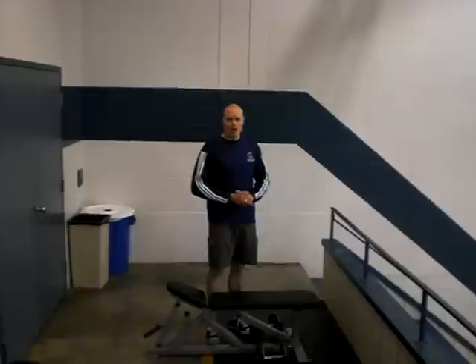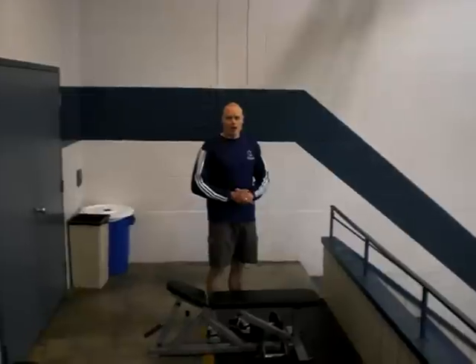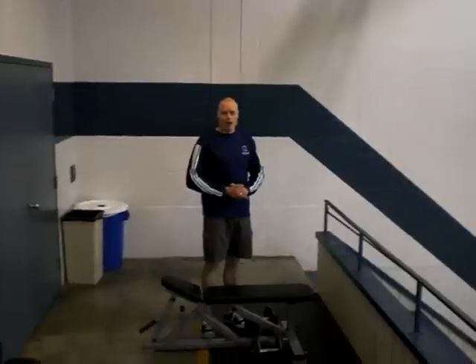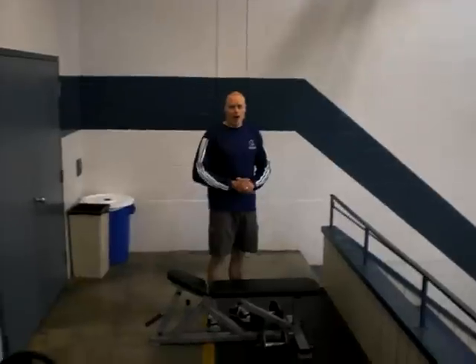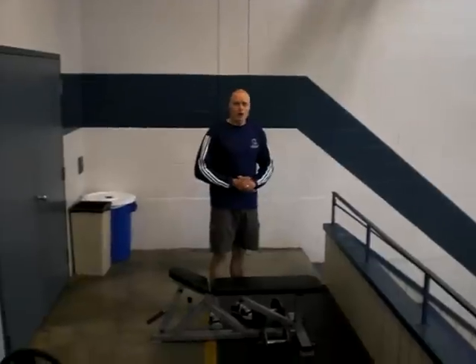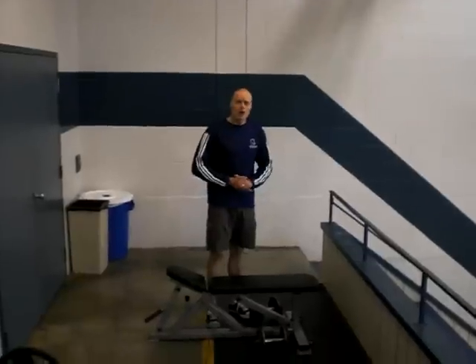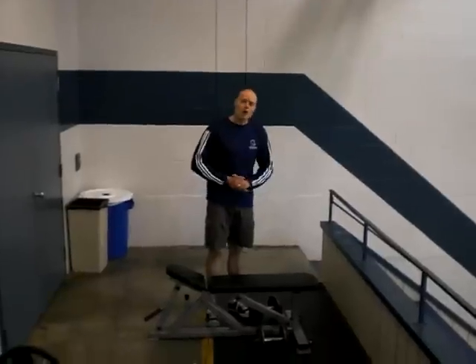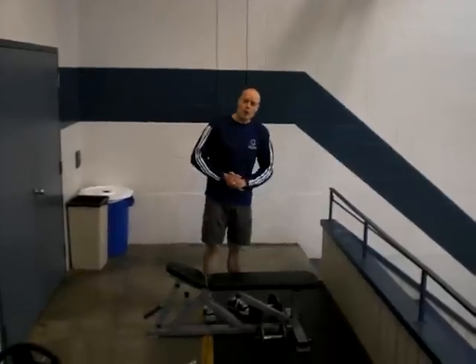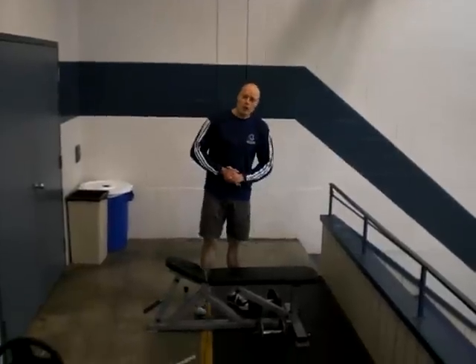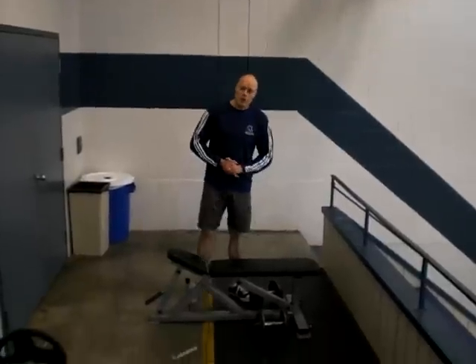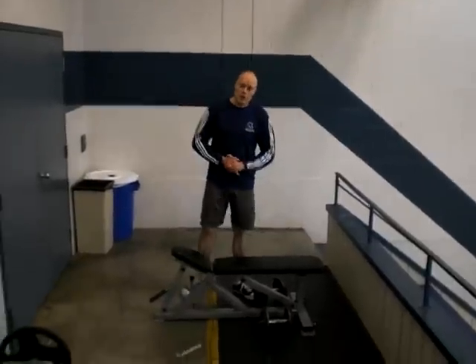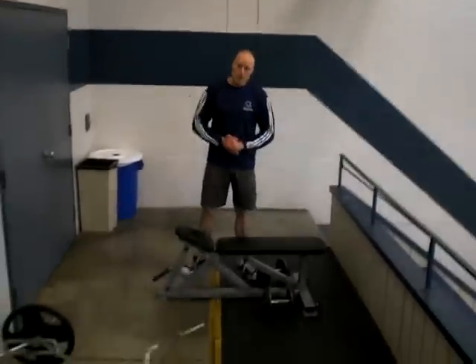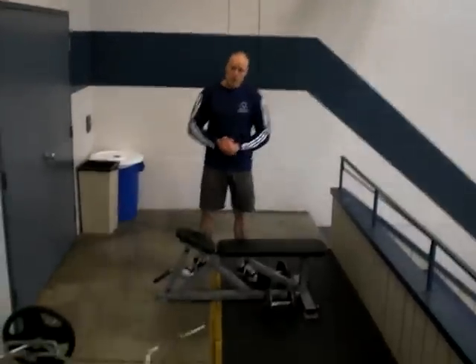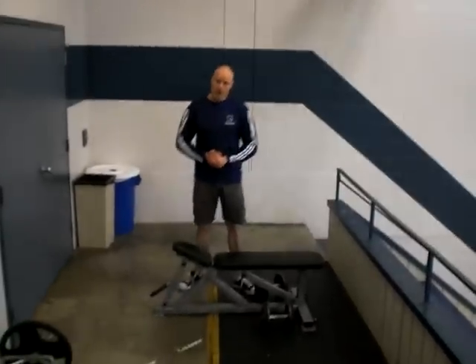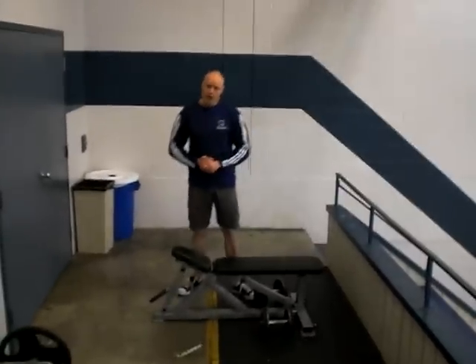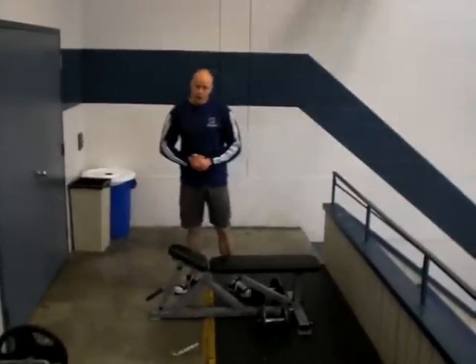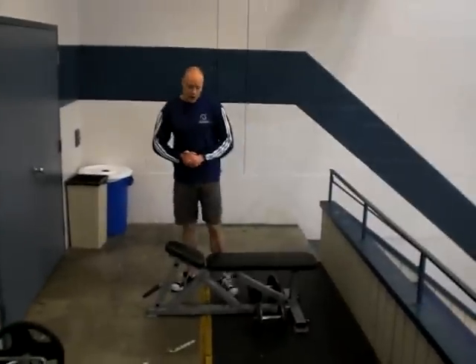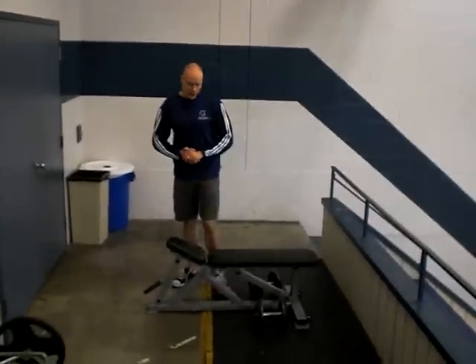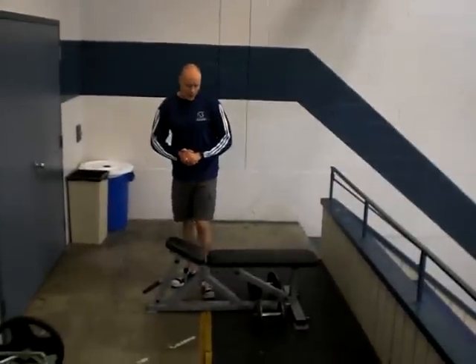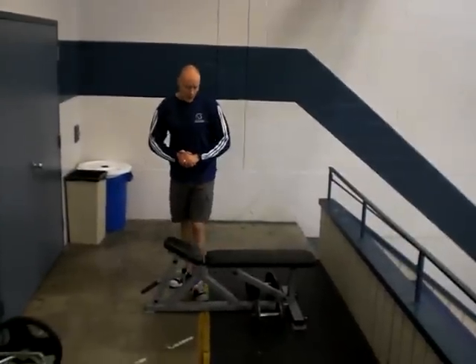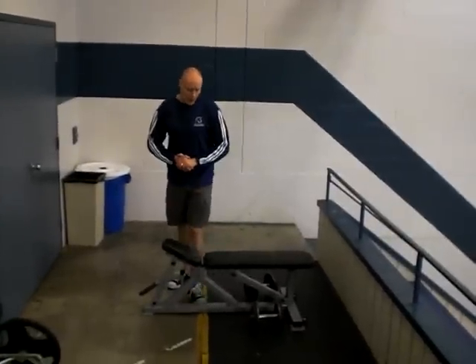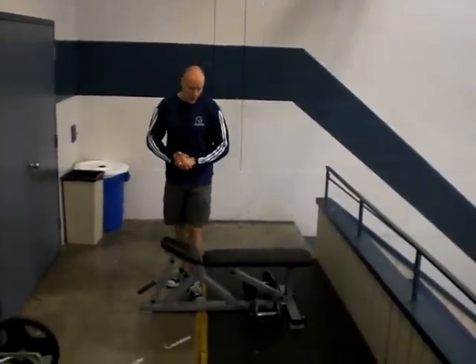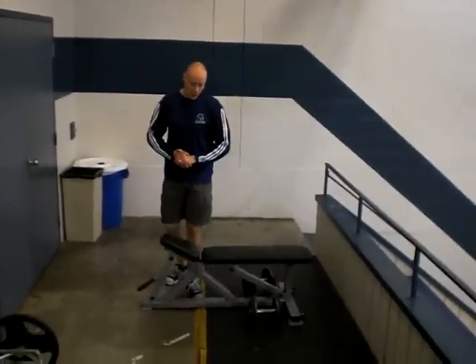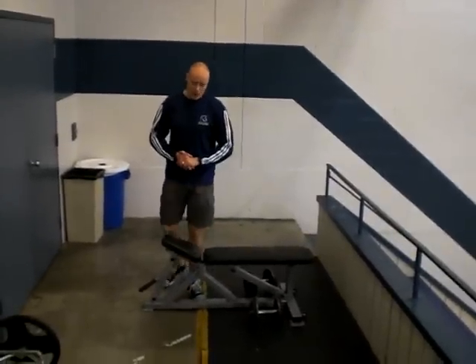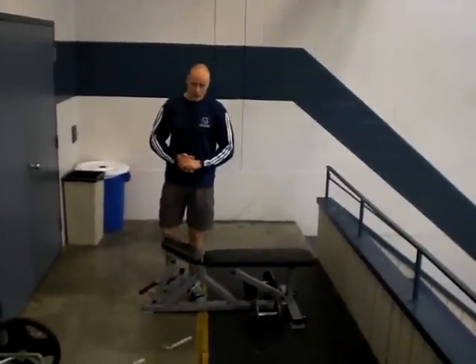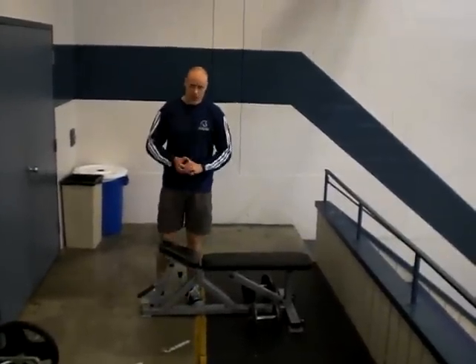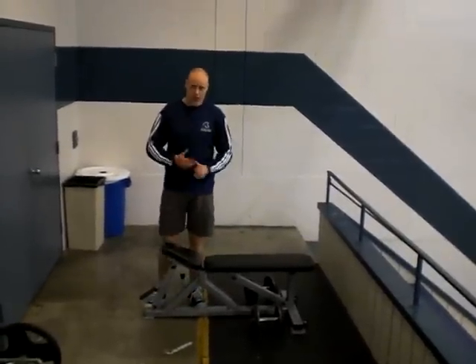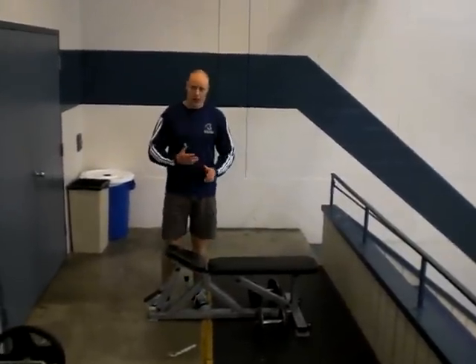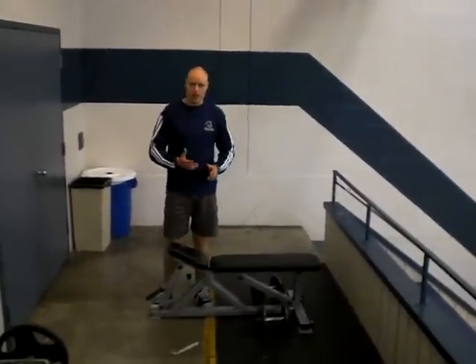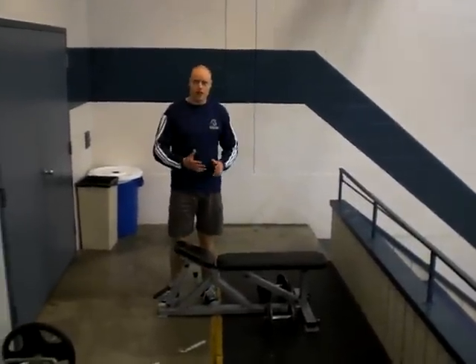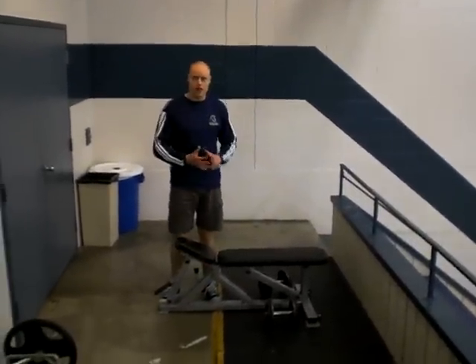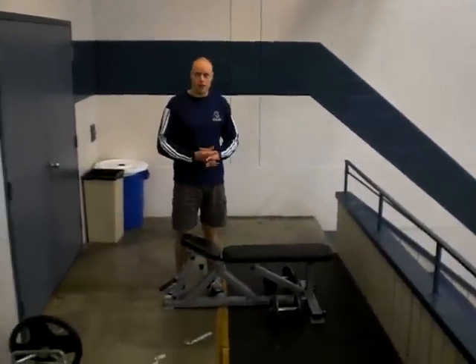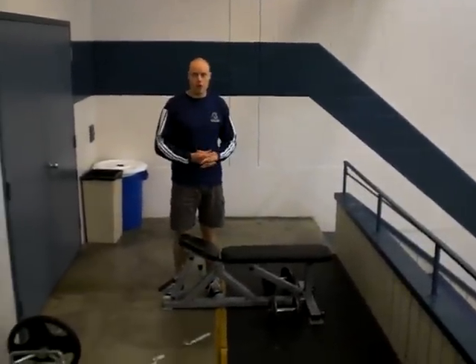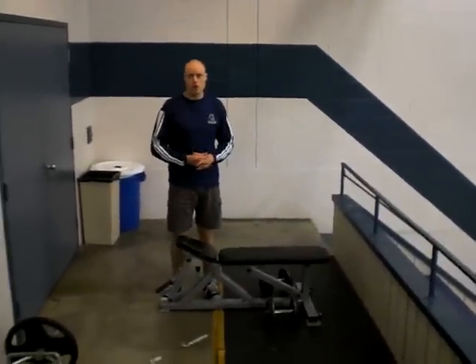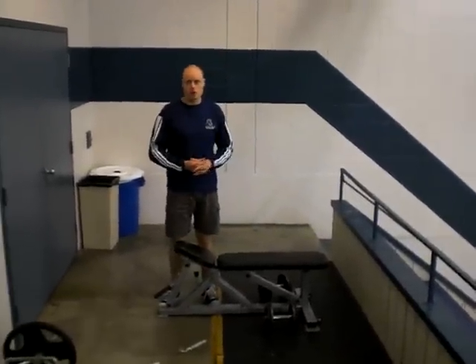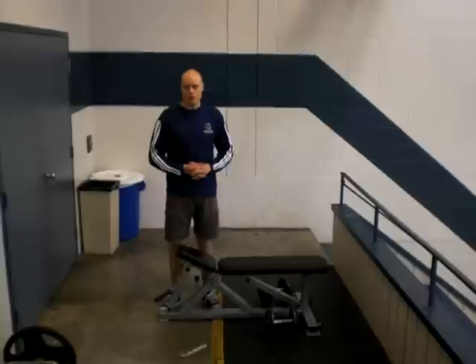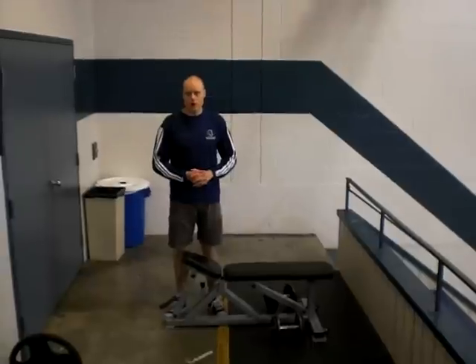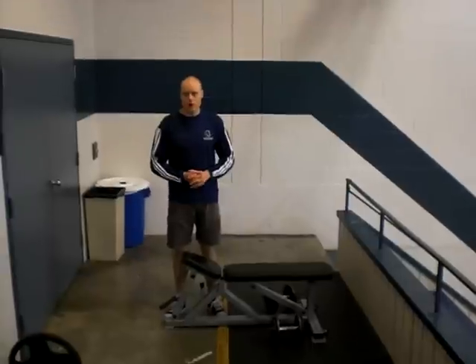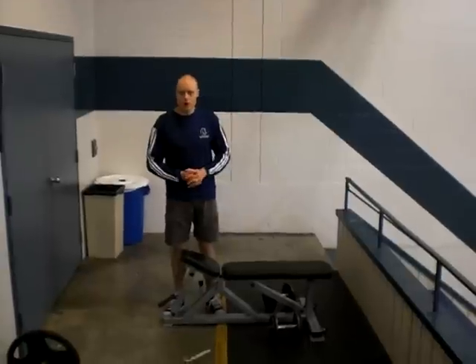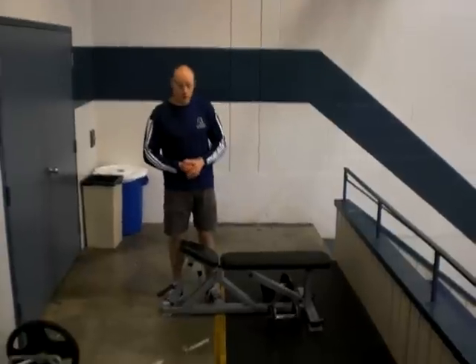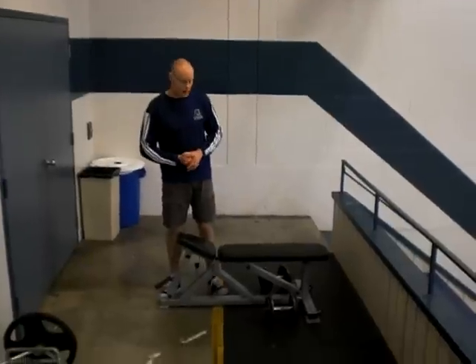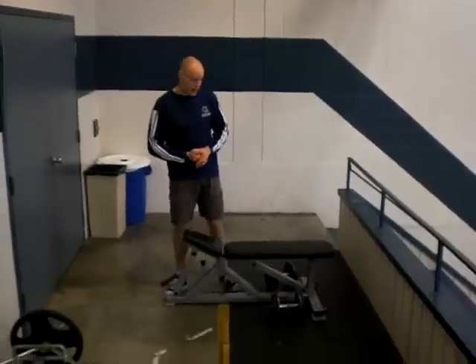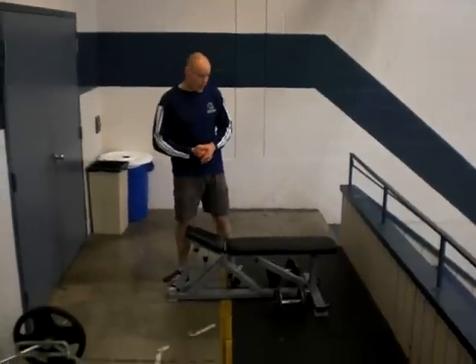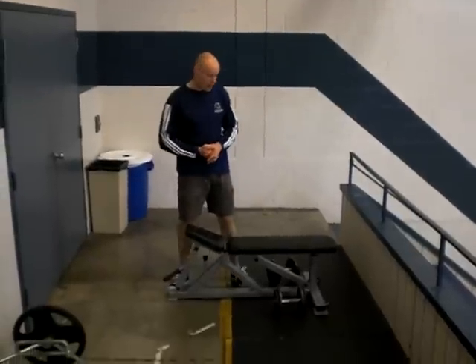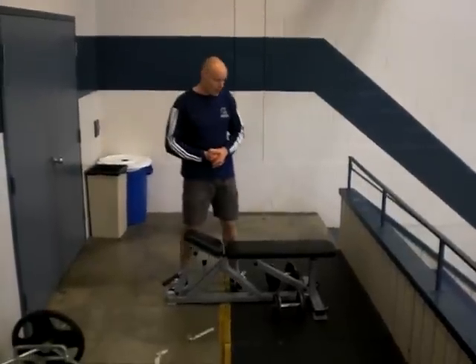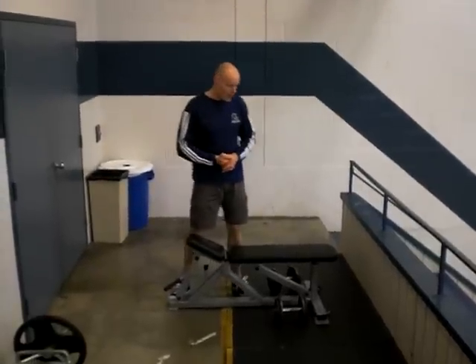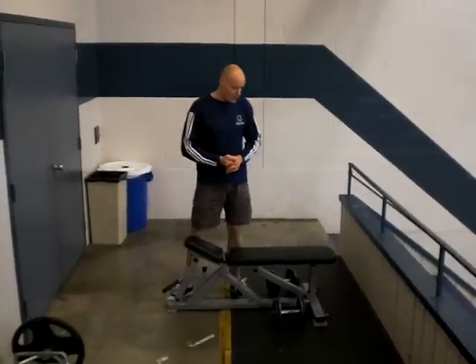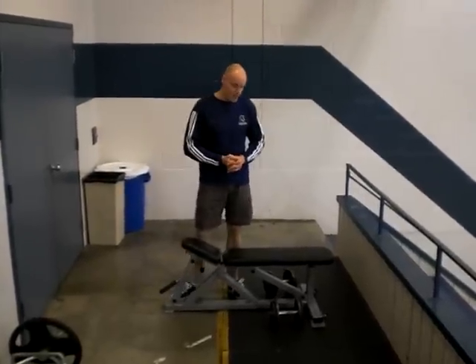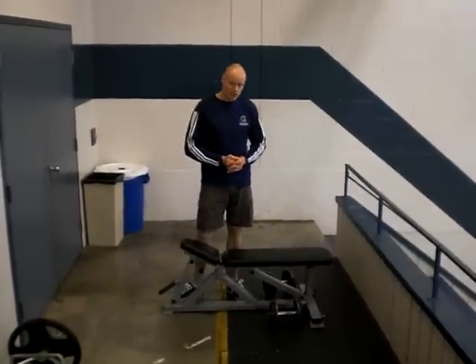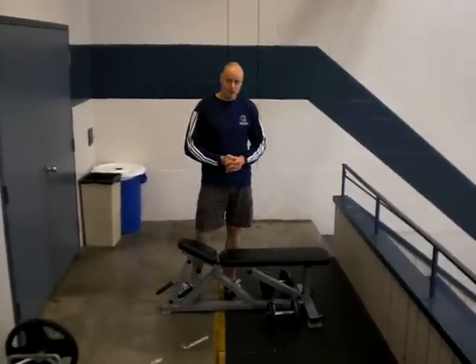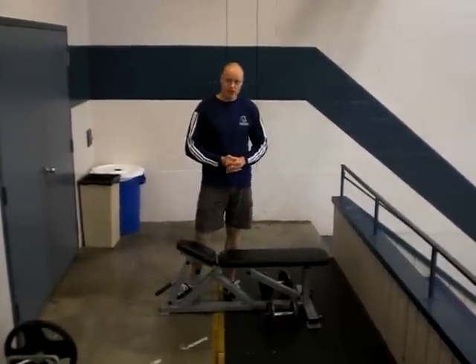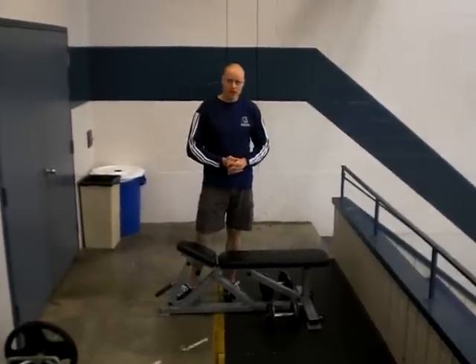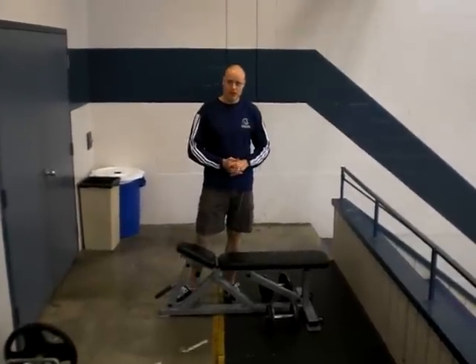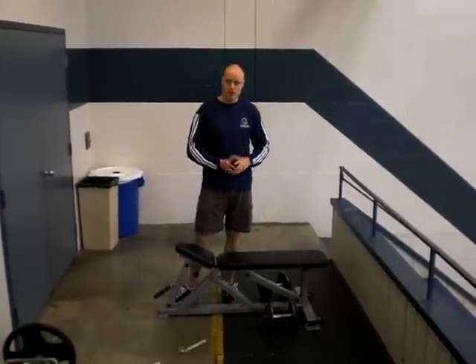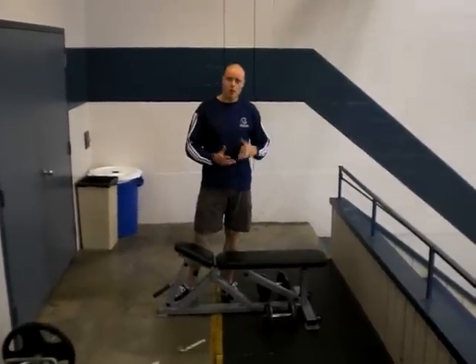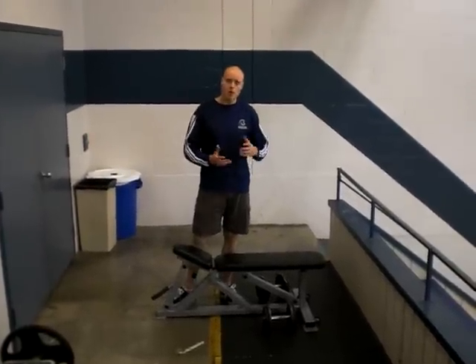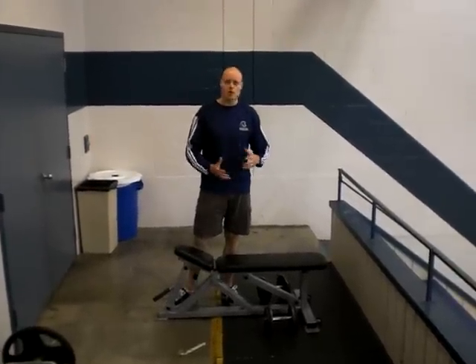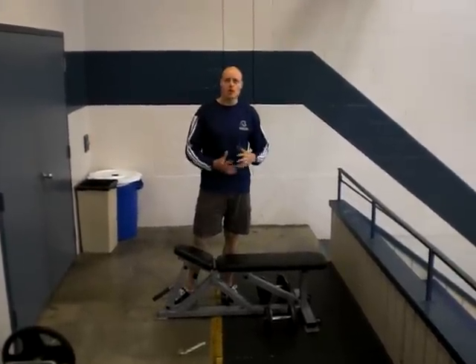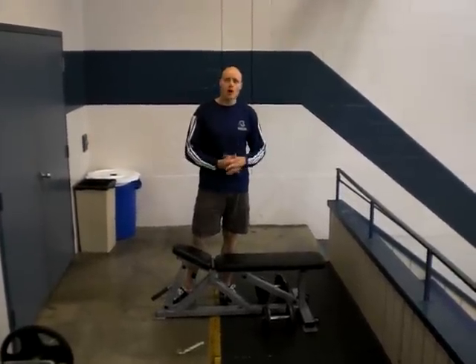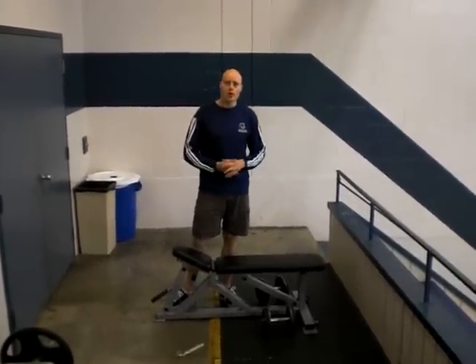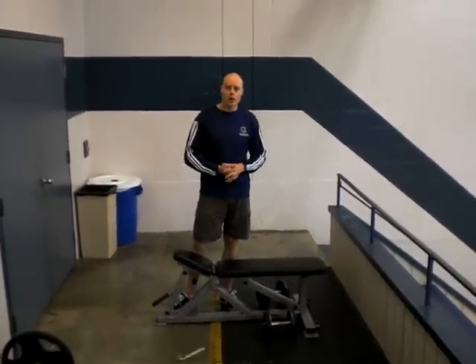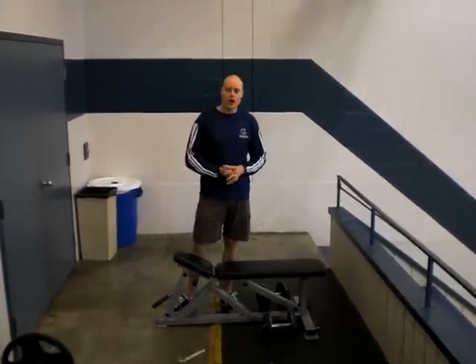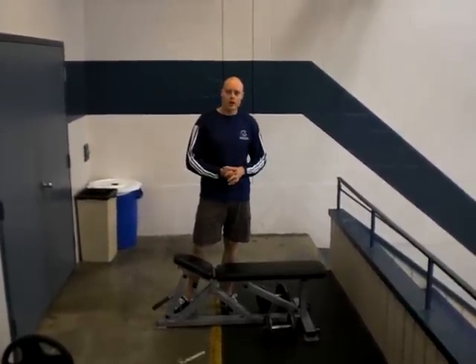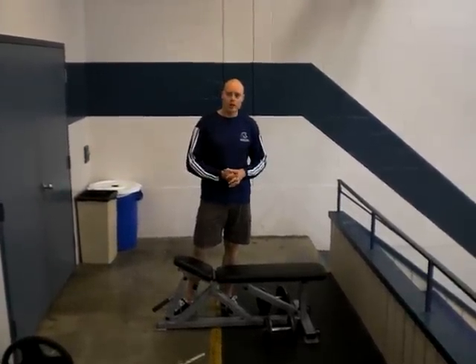Hi there, Andrew Heming from HemingTraining.com. I want to look today at the Krohn Dumbbell Row. This is an exercise that we use a lot with our athletes.